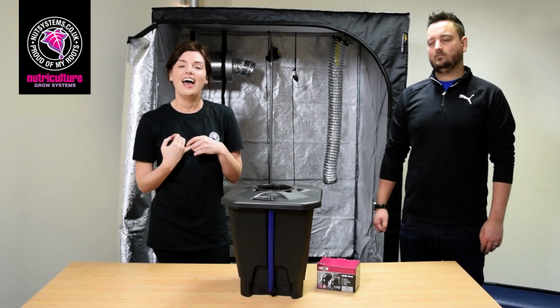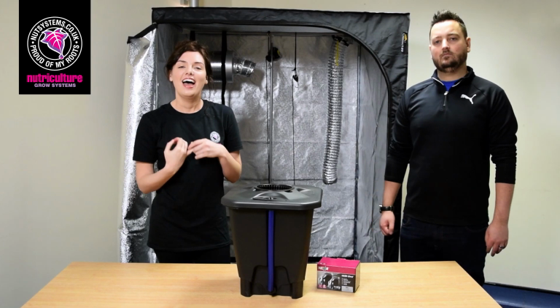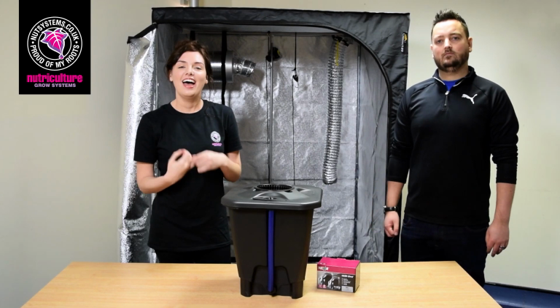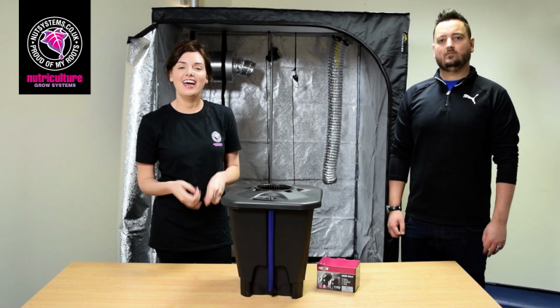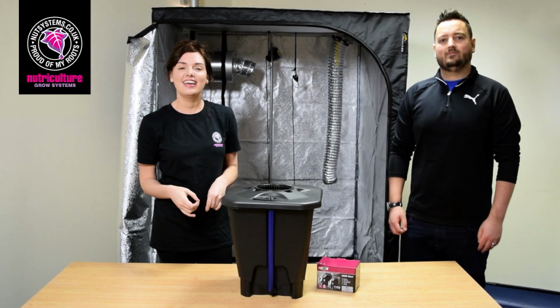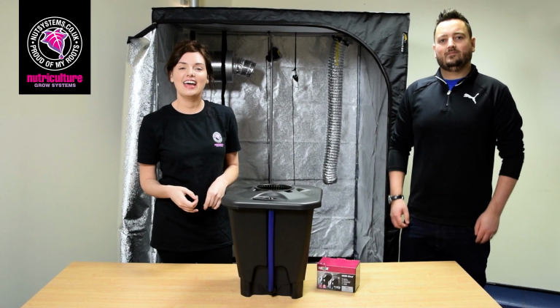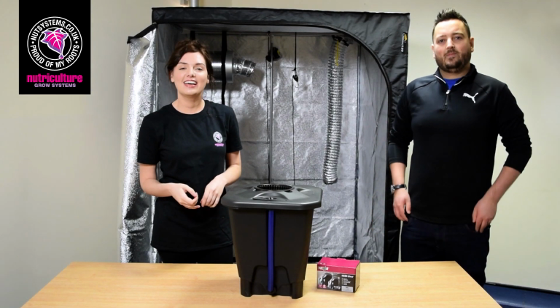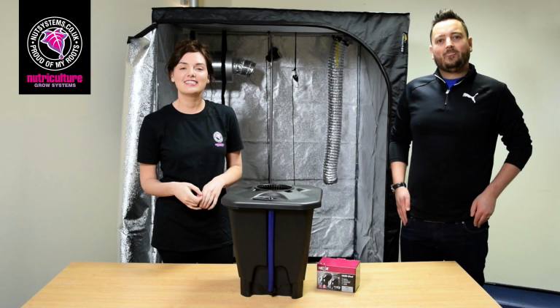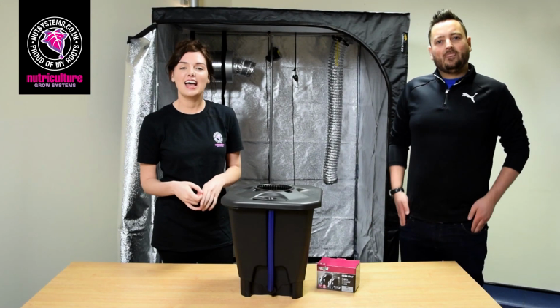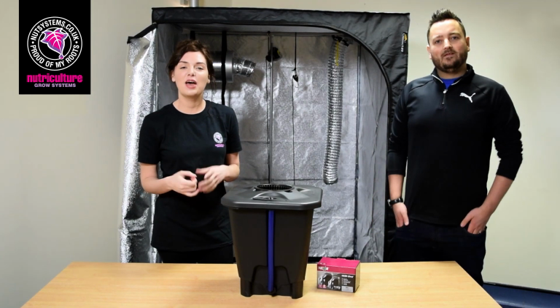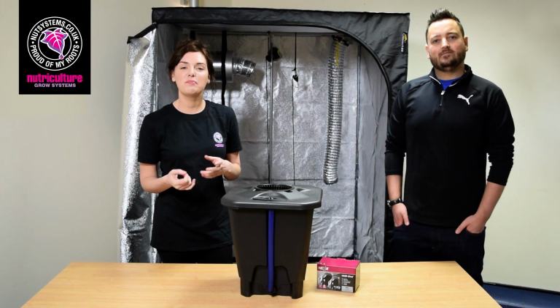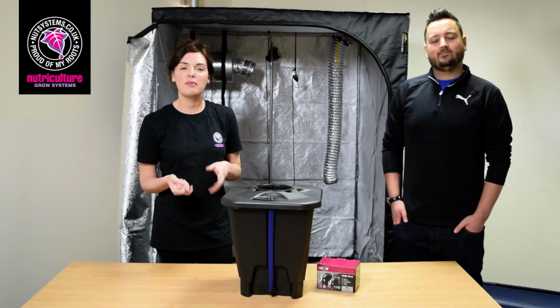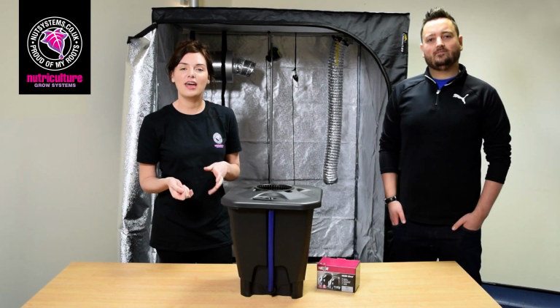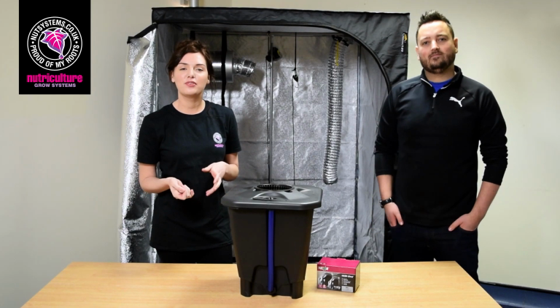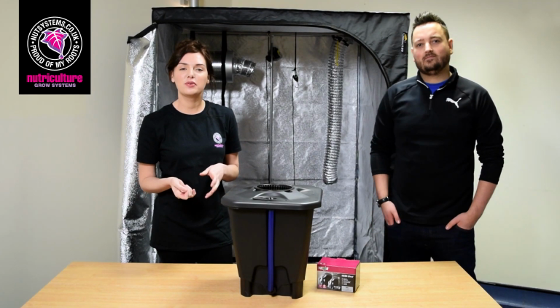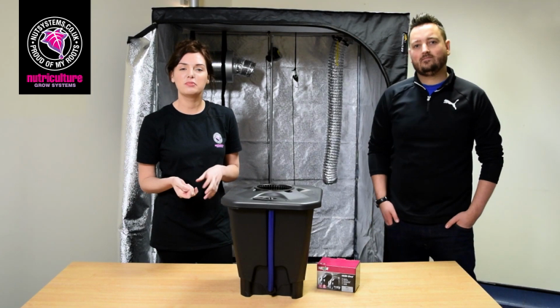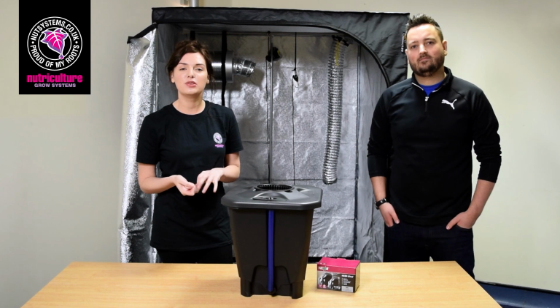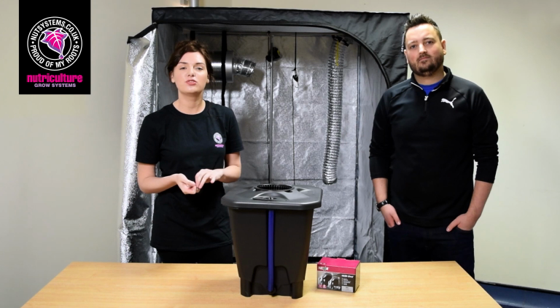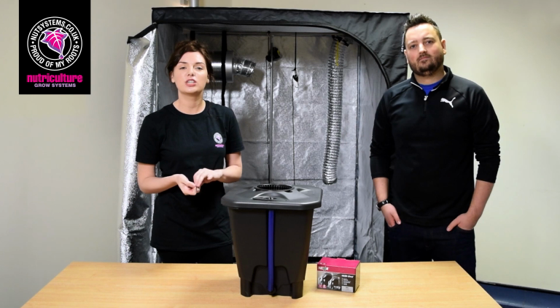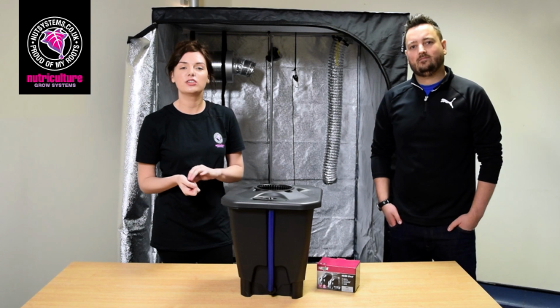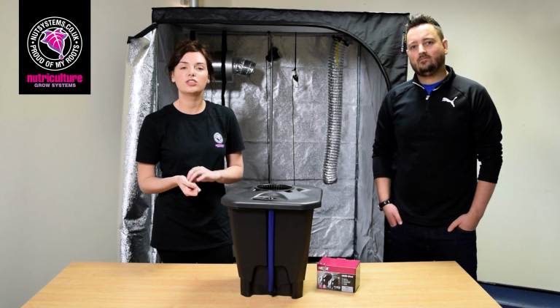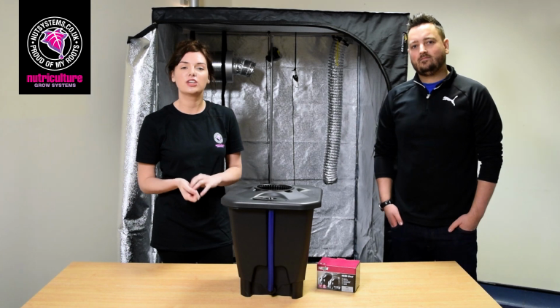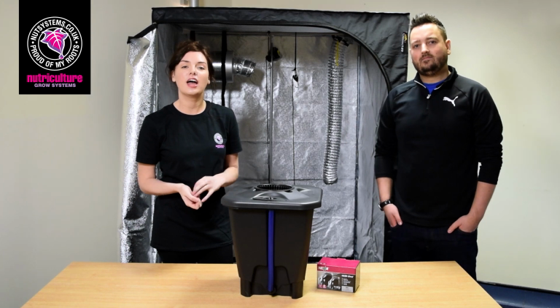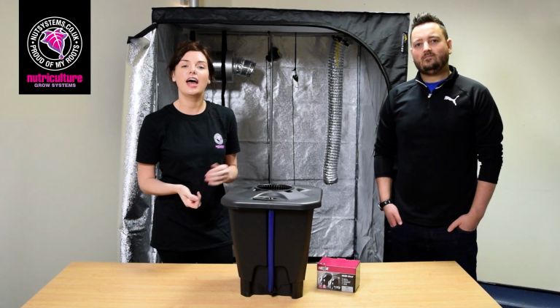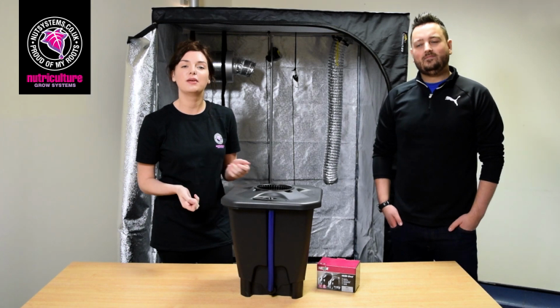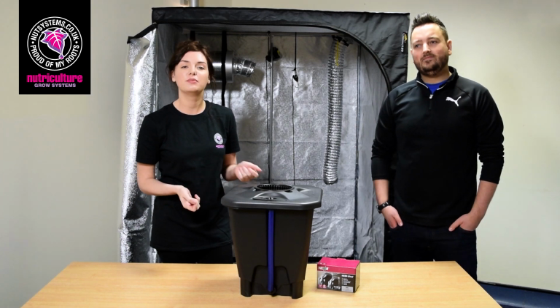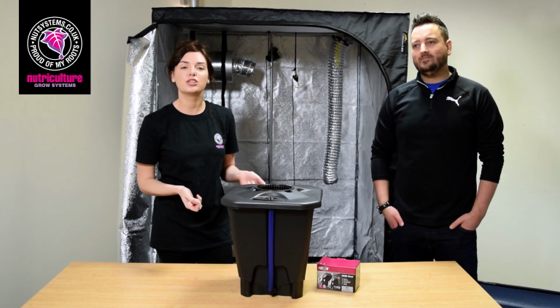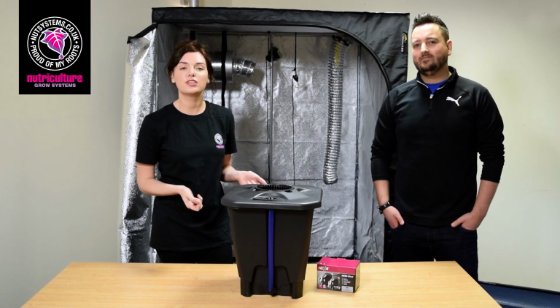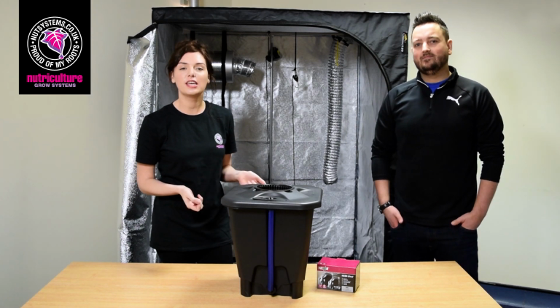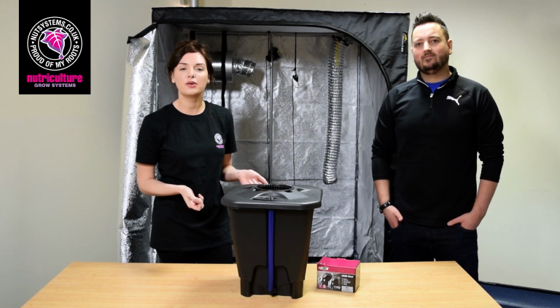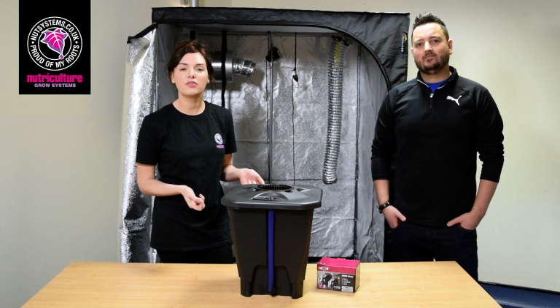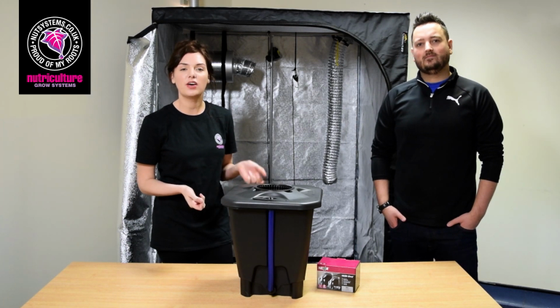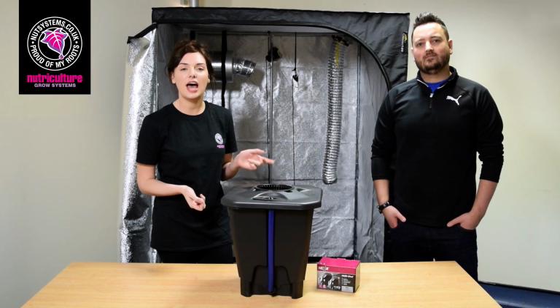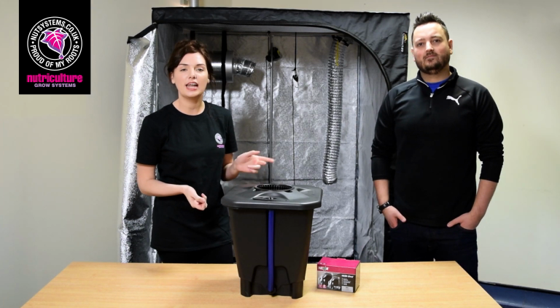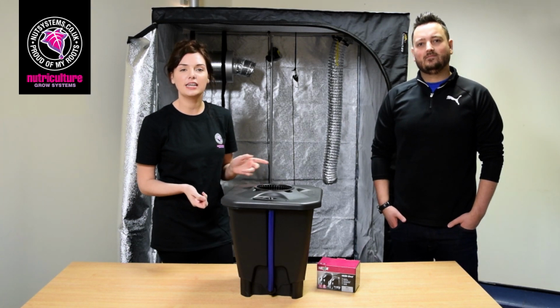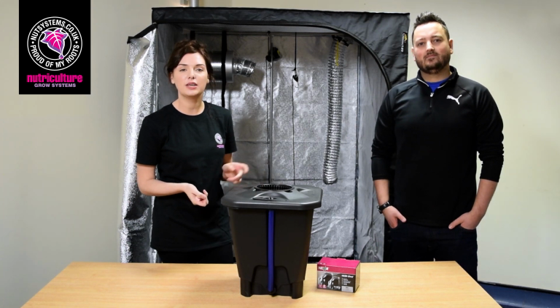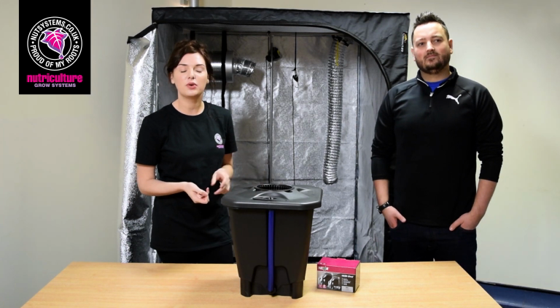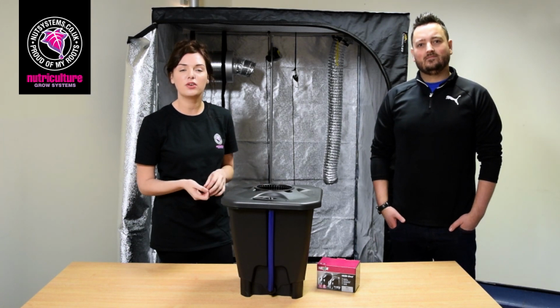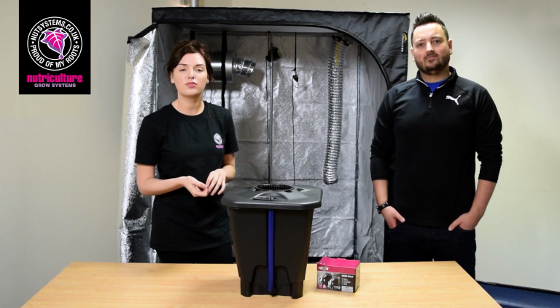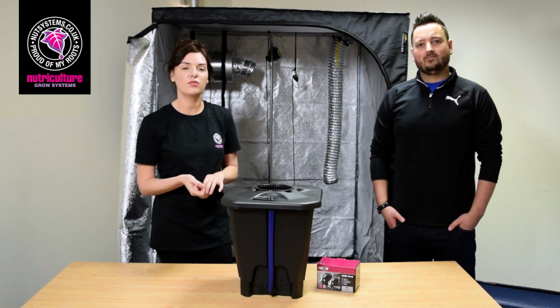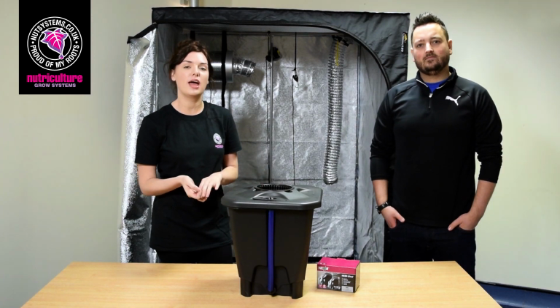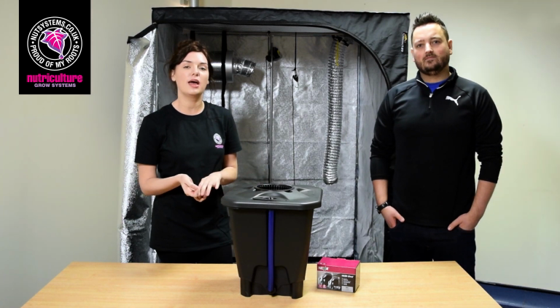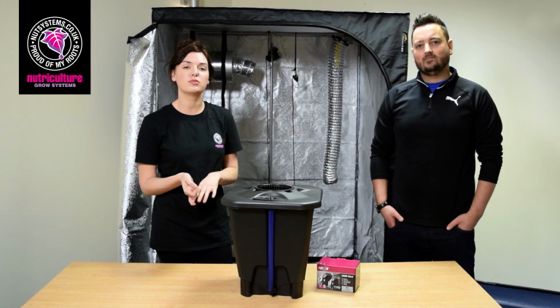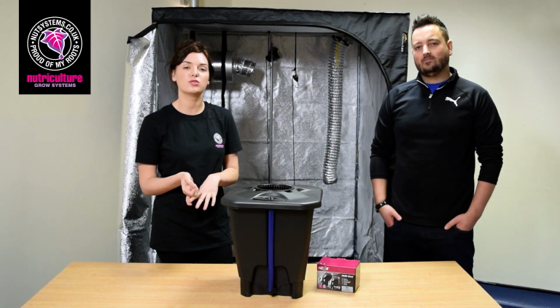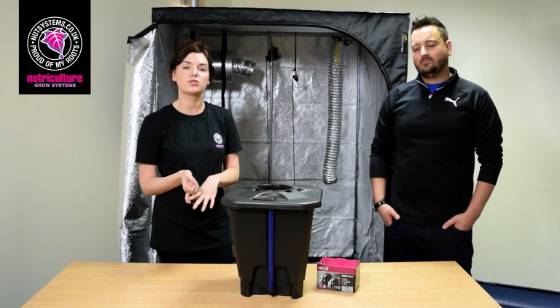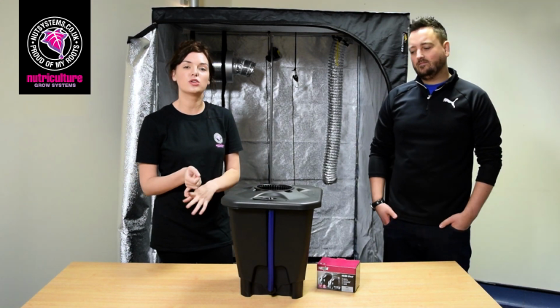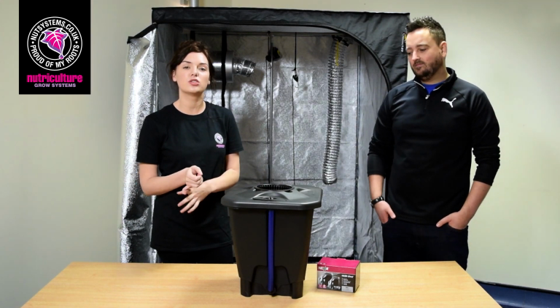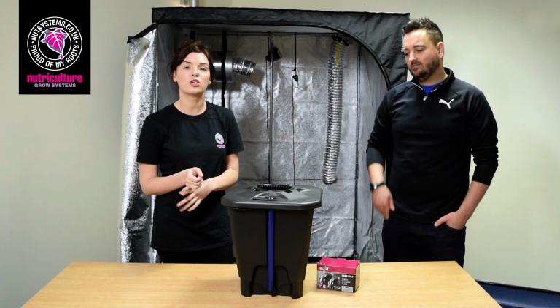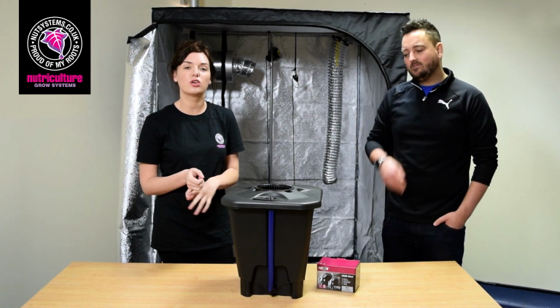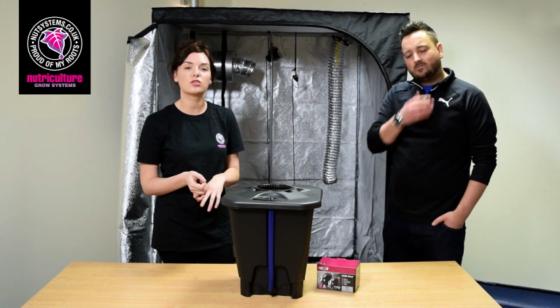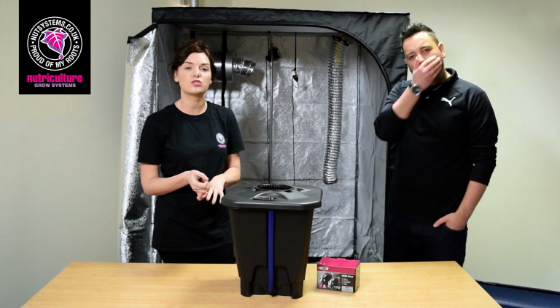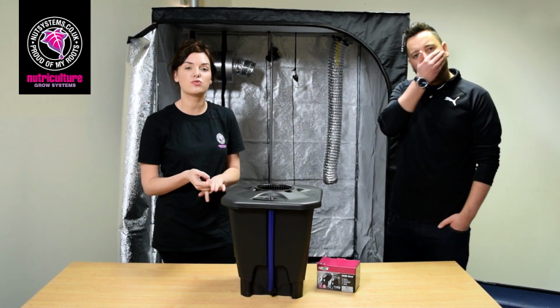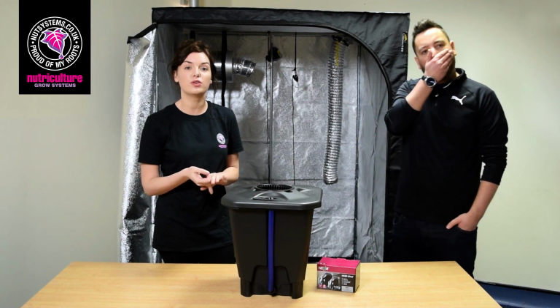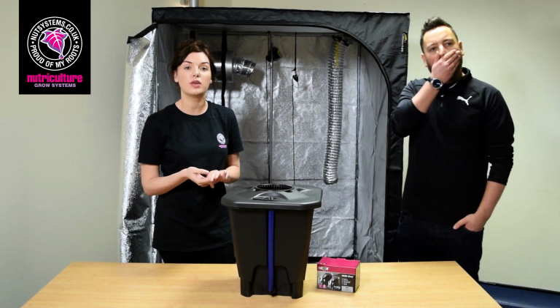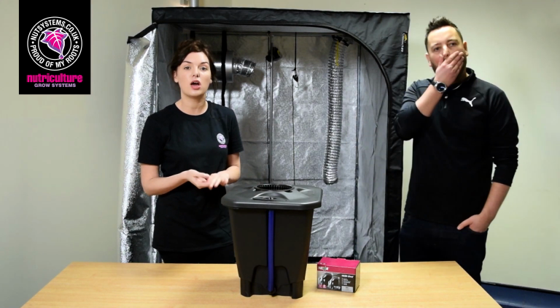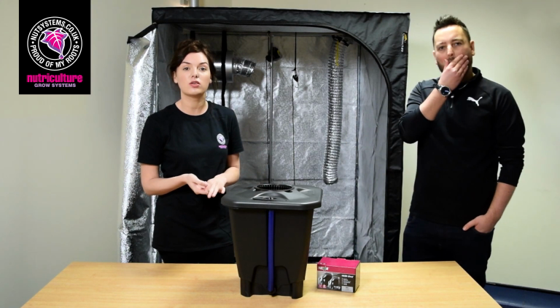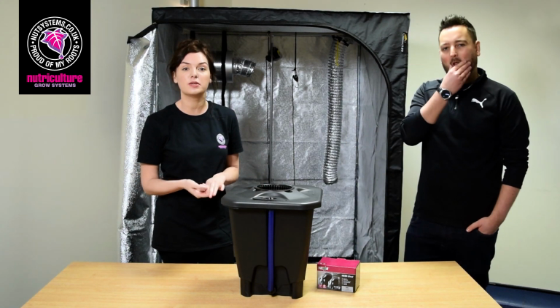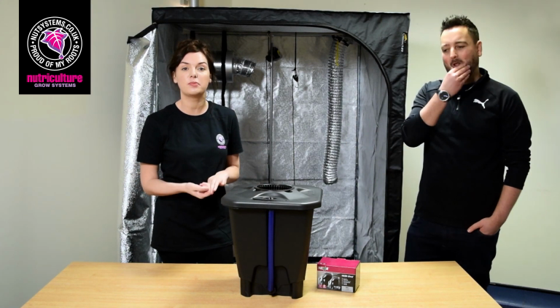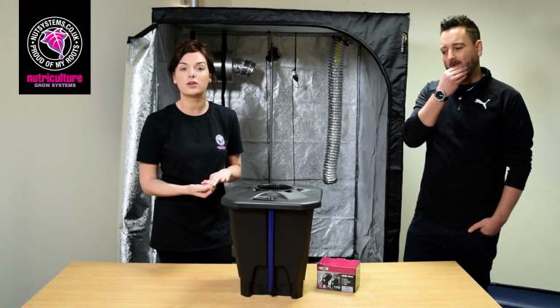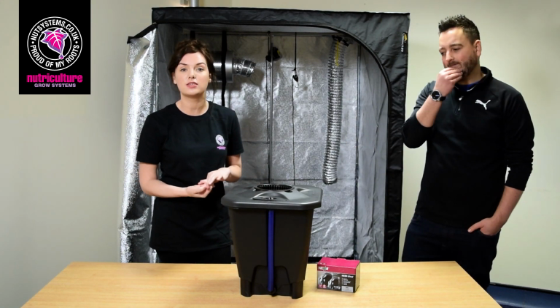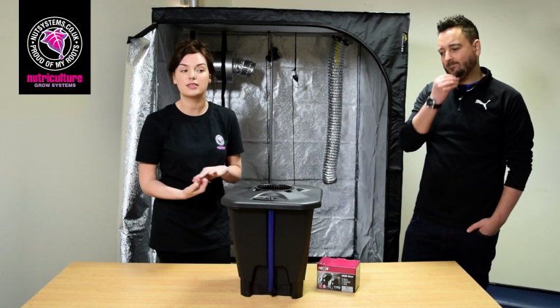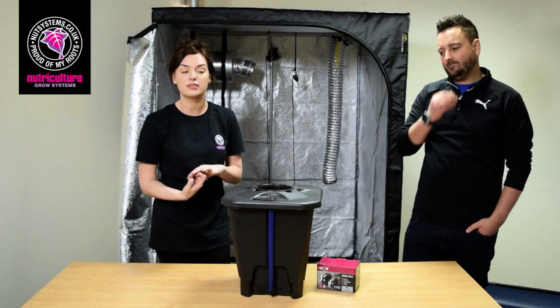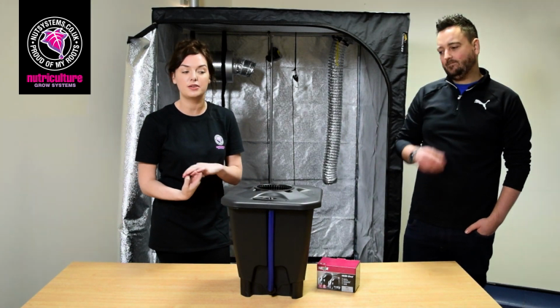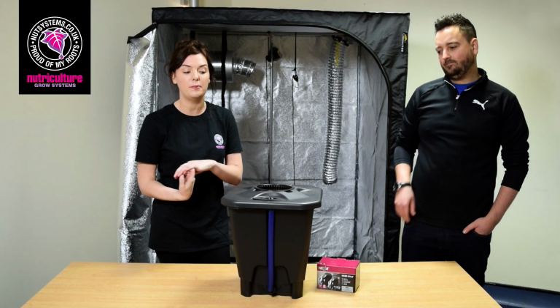Hi guys, I'm Beth from Nutriculture and I'm just here with Andy, one of the reps who's going to talk us through the Oxipot system.